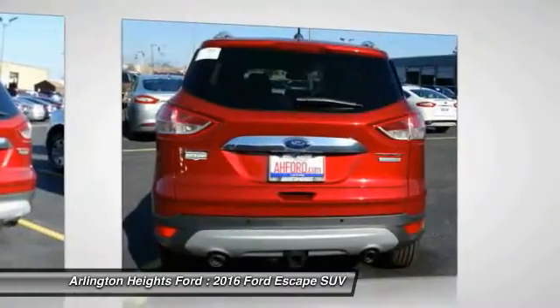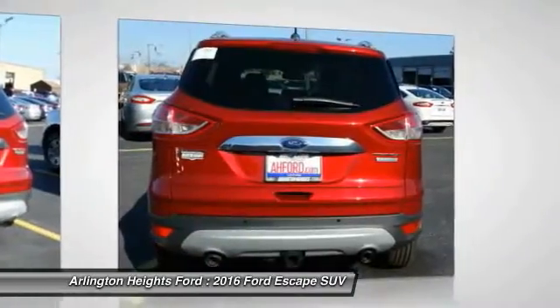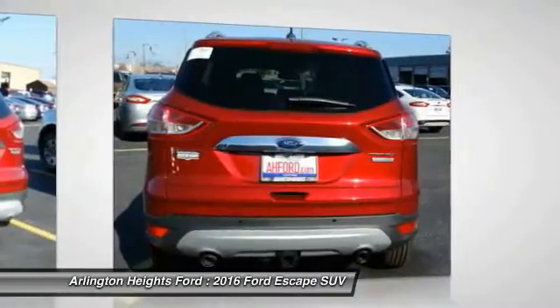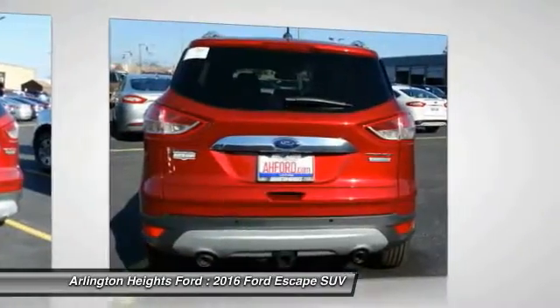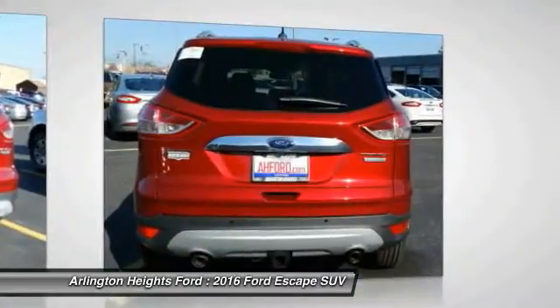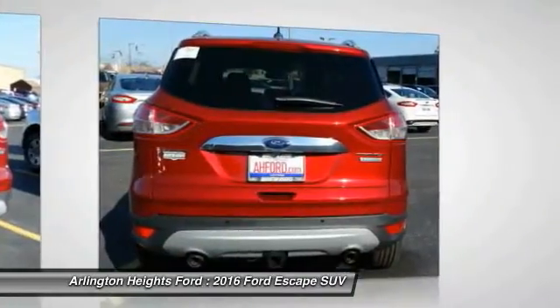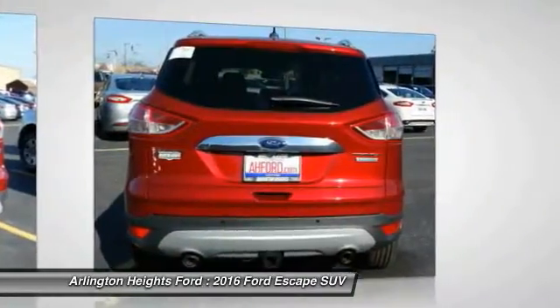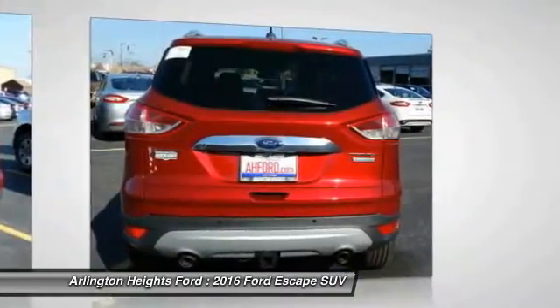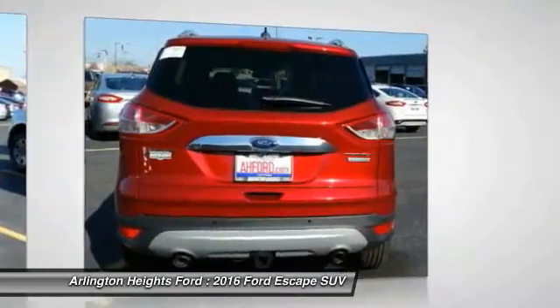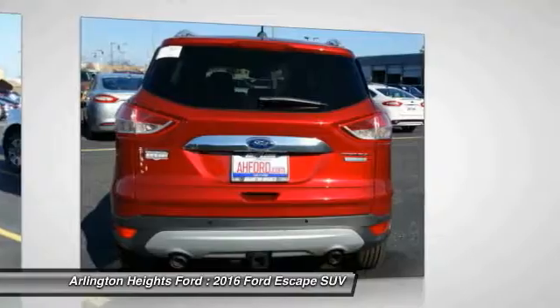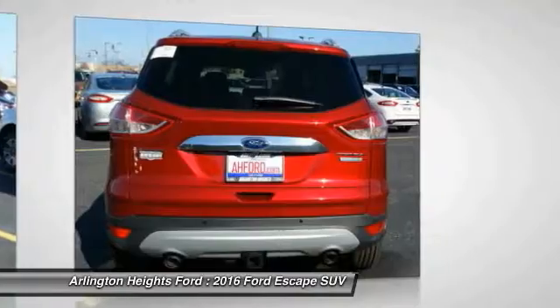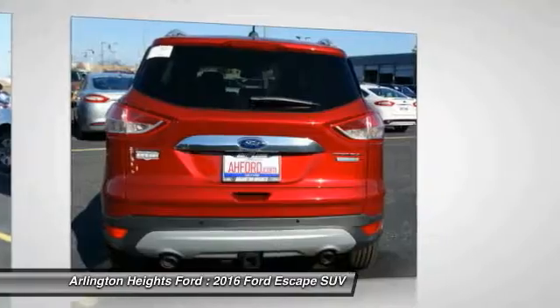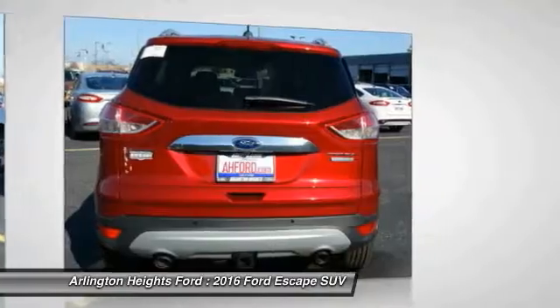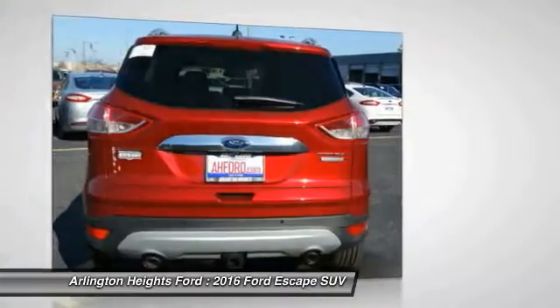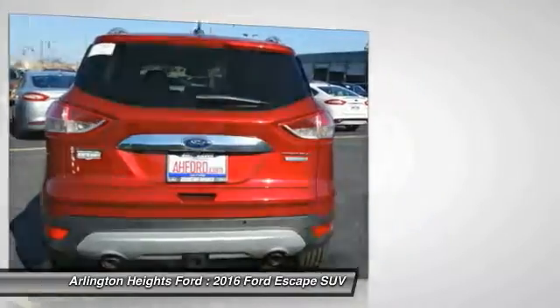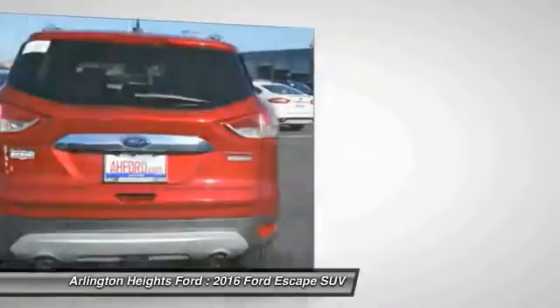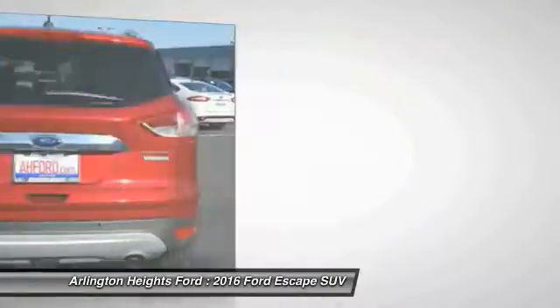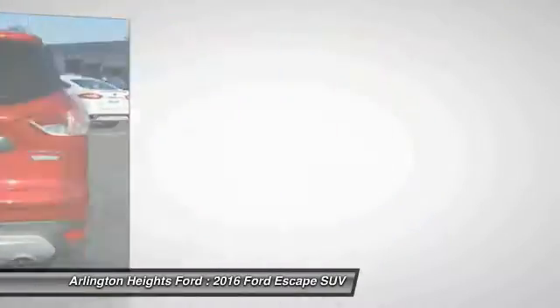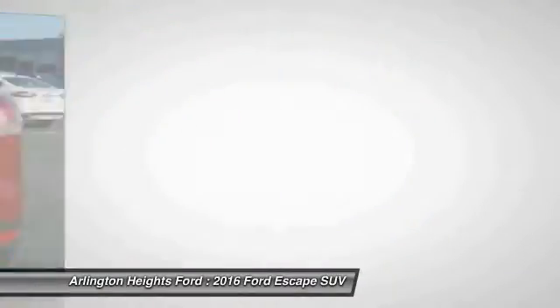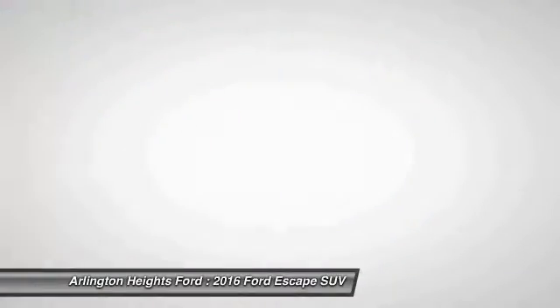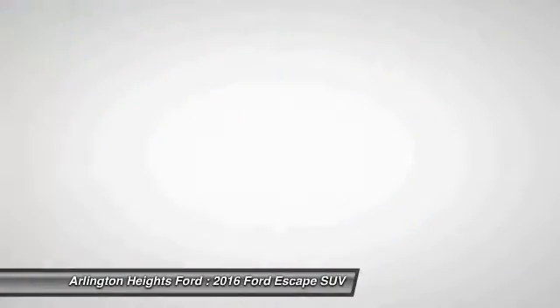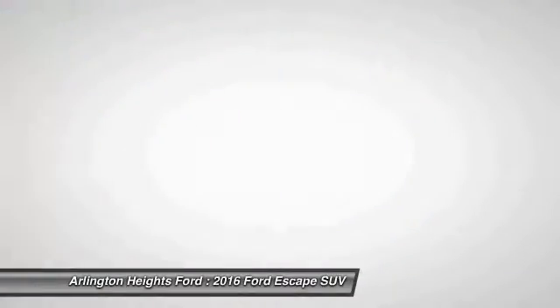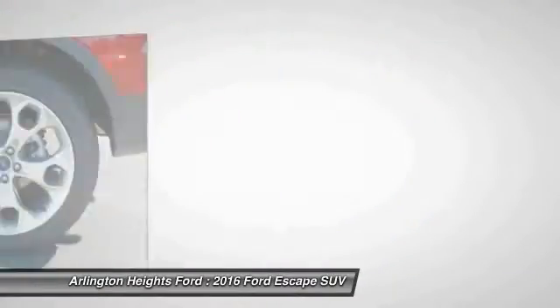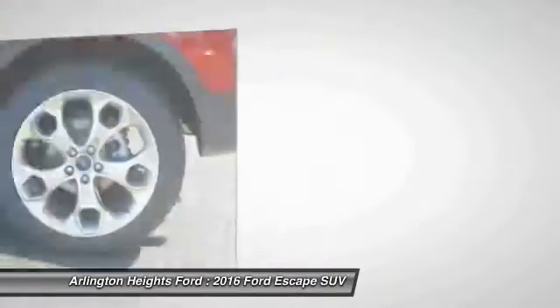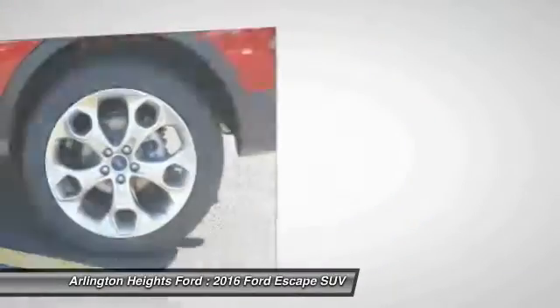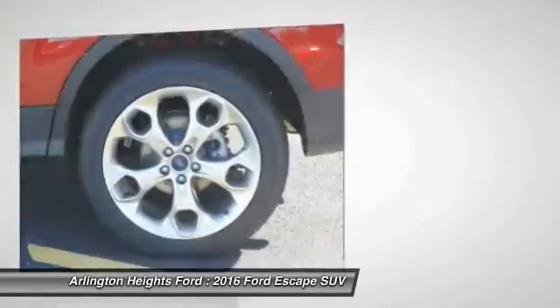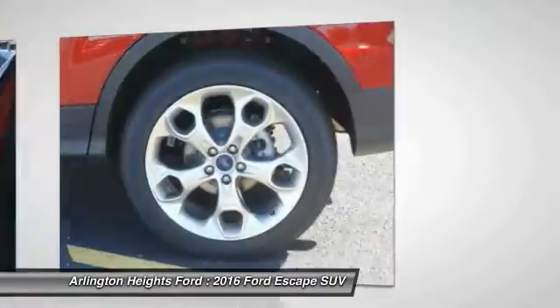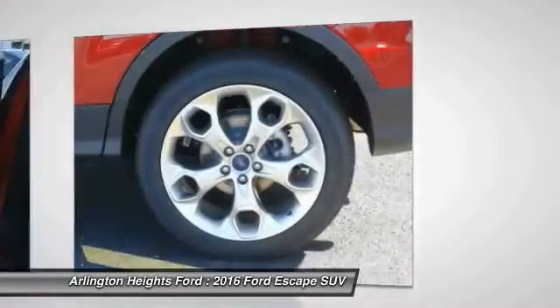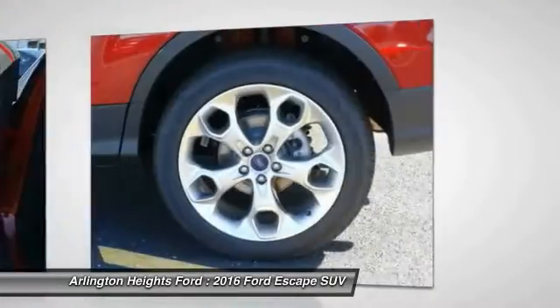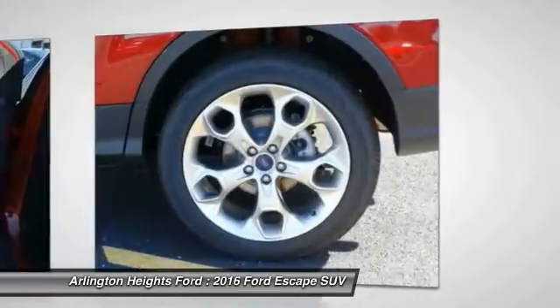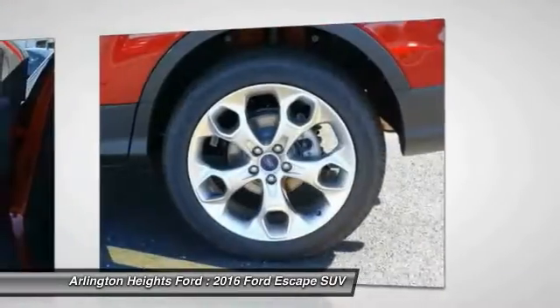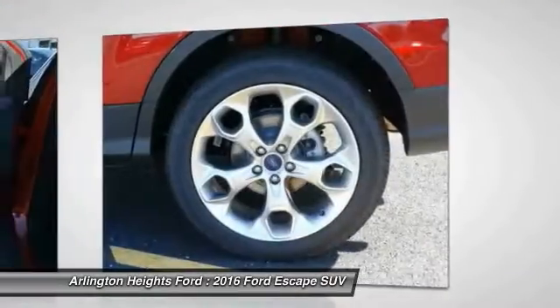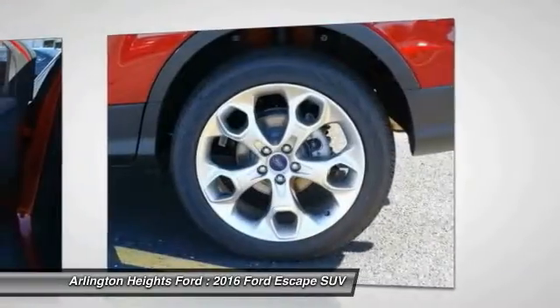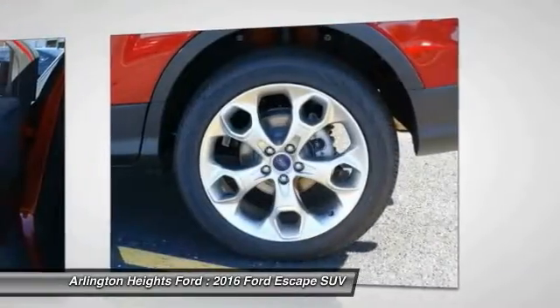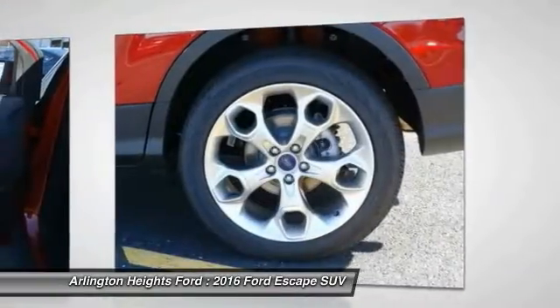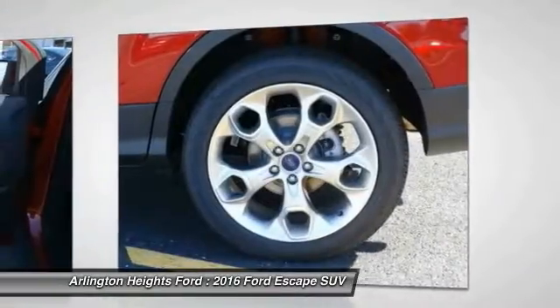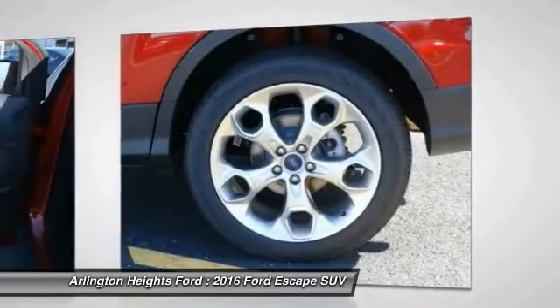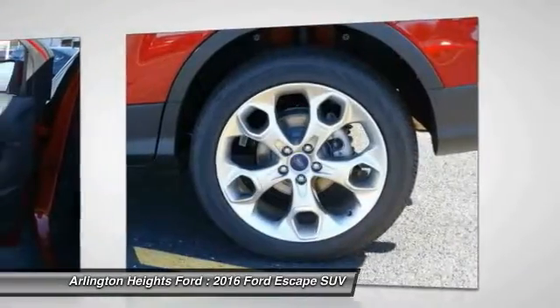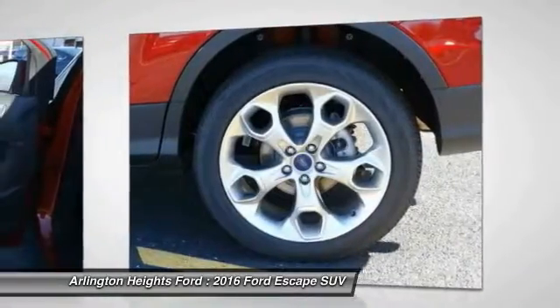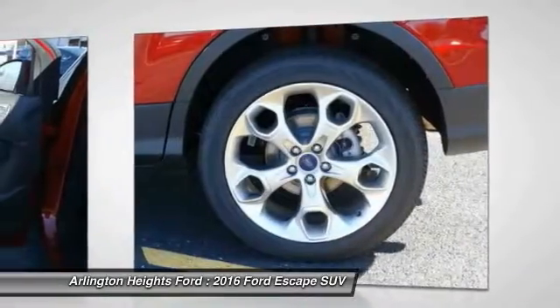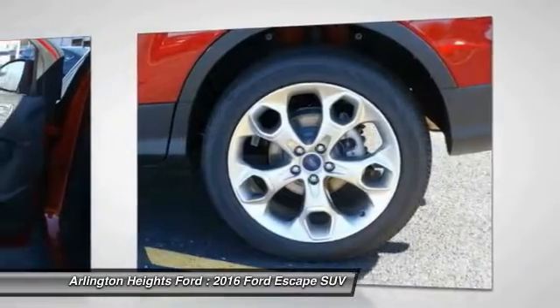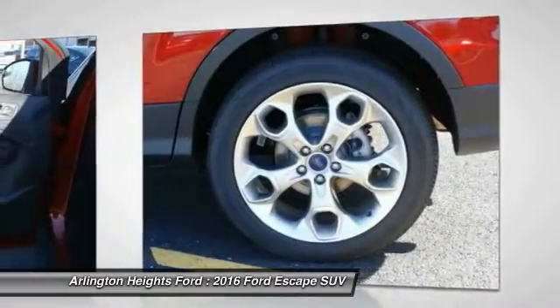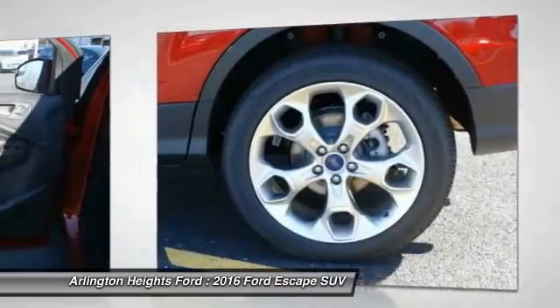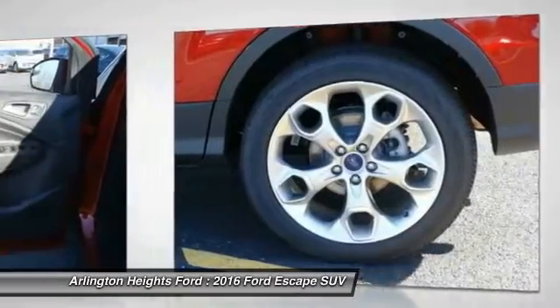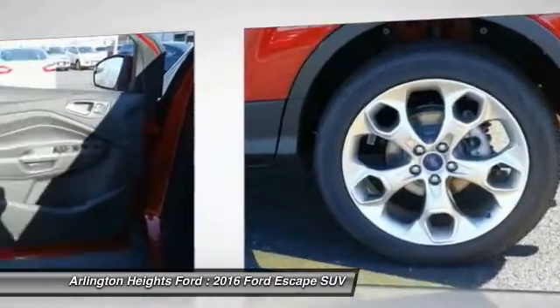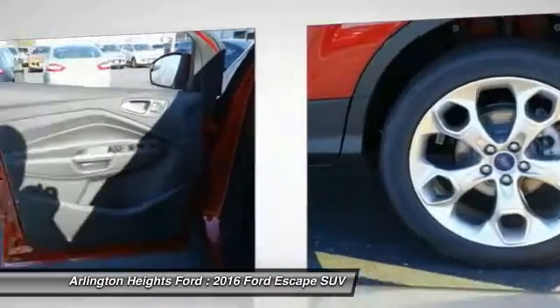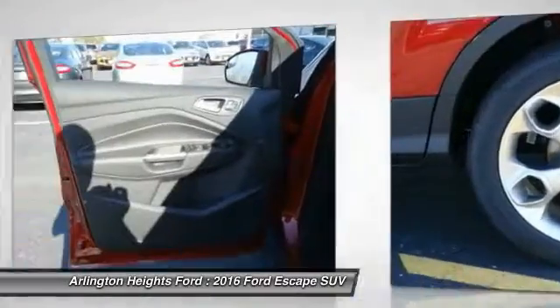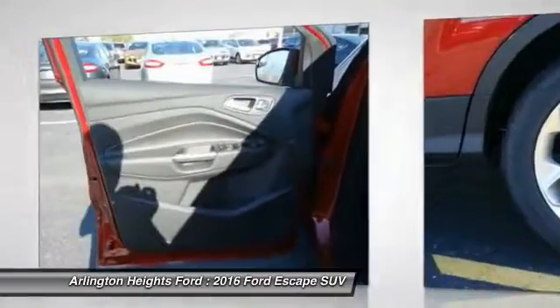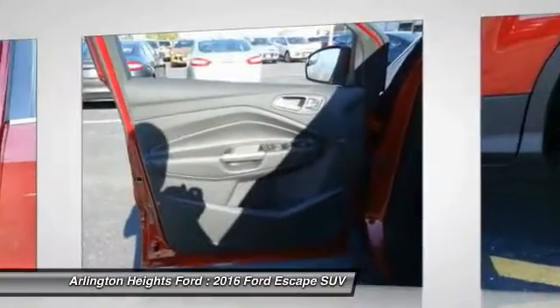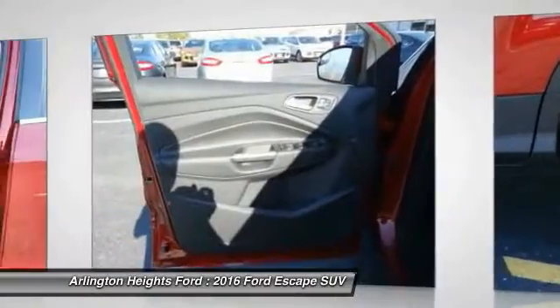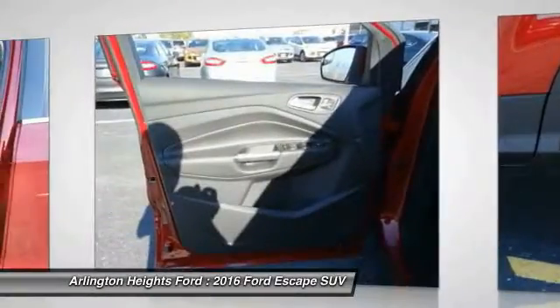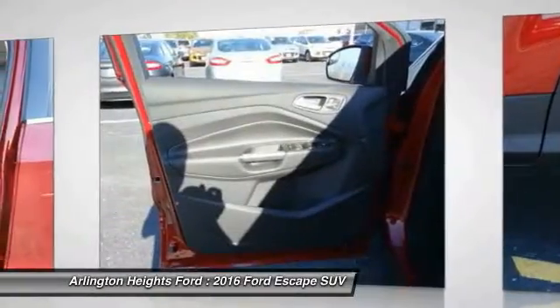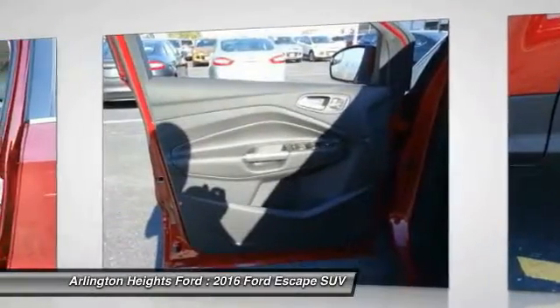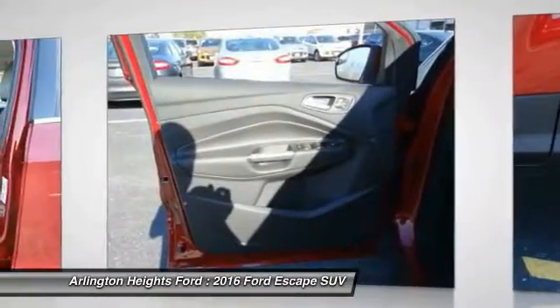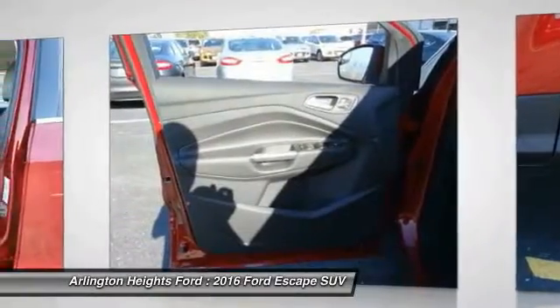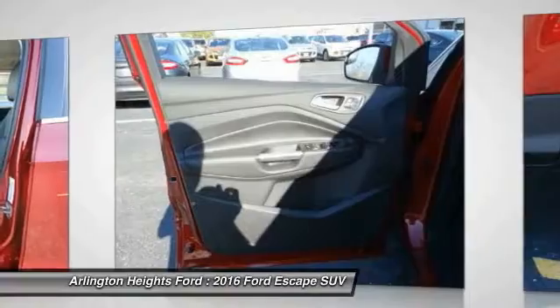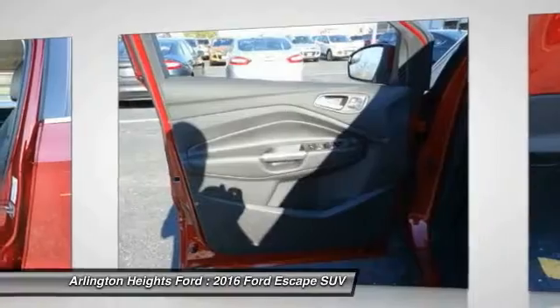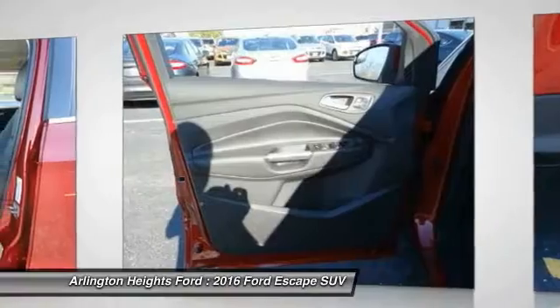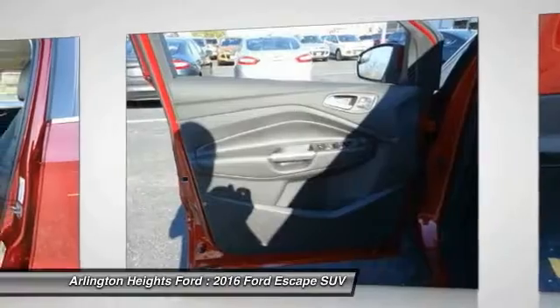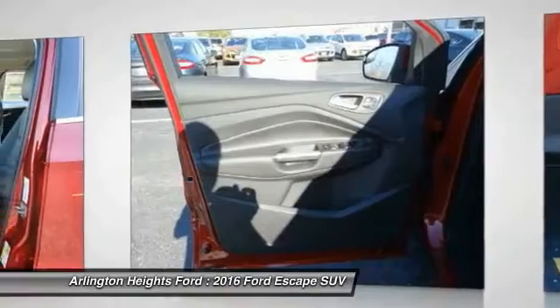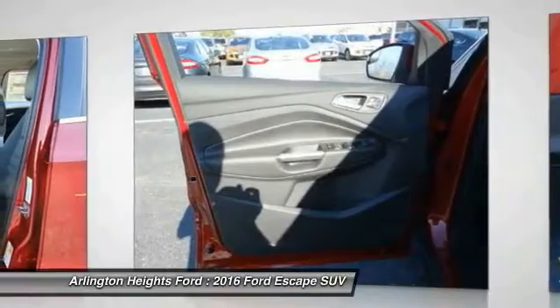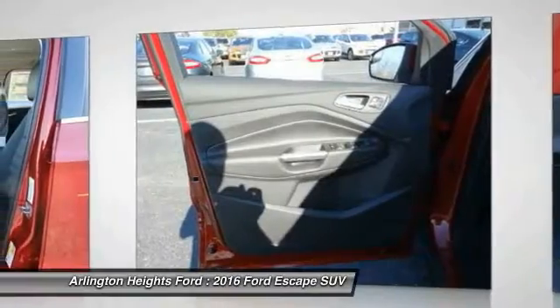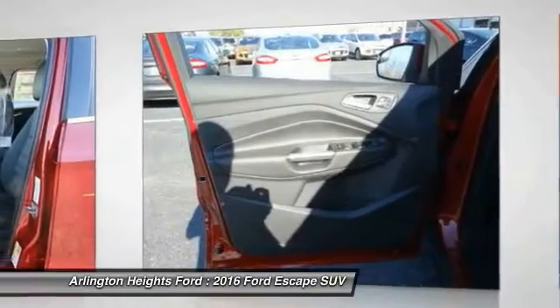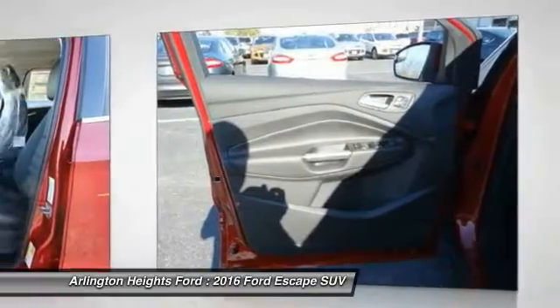Home link garage door opener, air conditioning, front power steering, cruise control, aluminum wheels, floor mats.